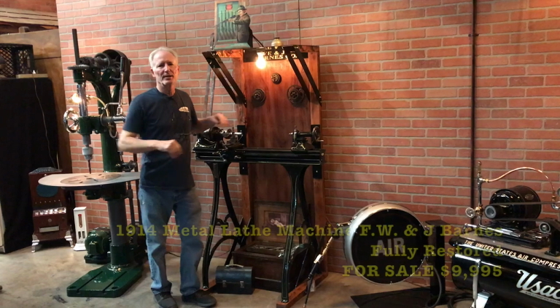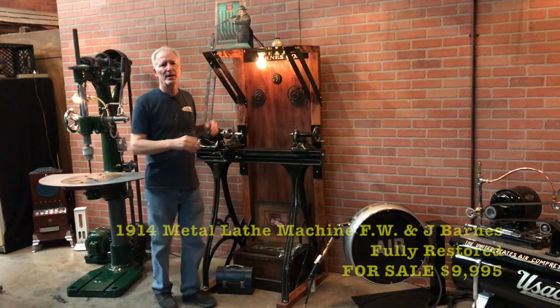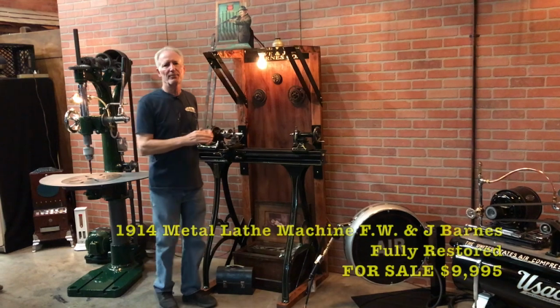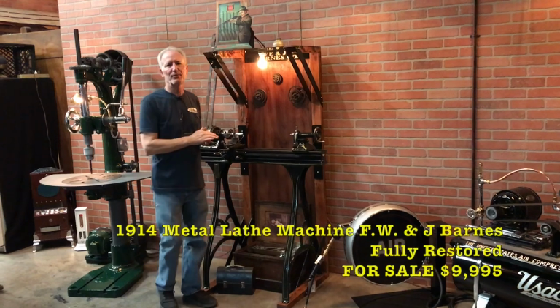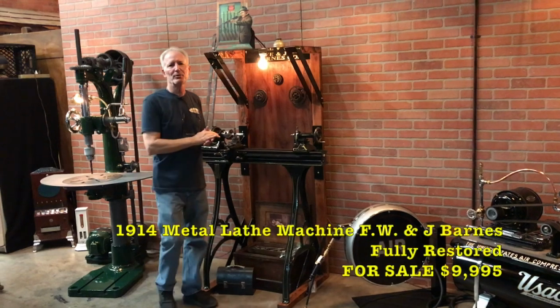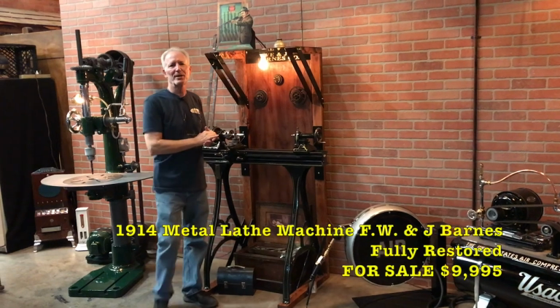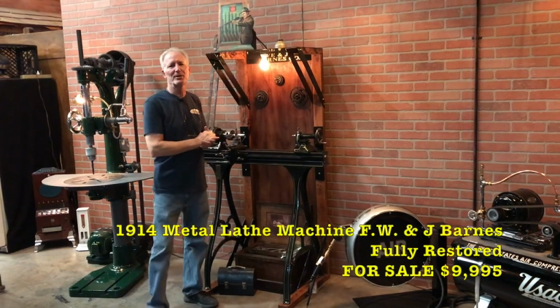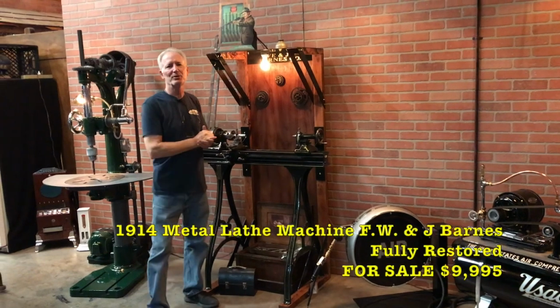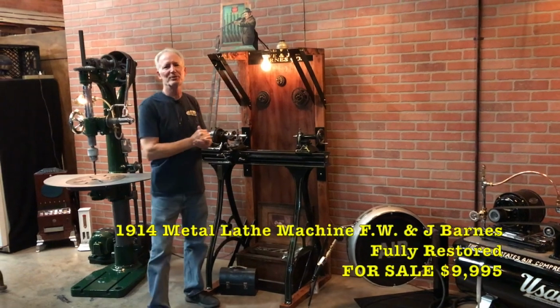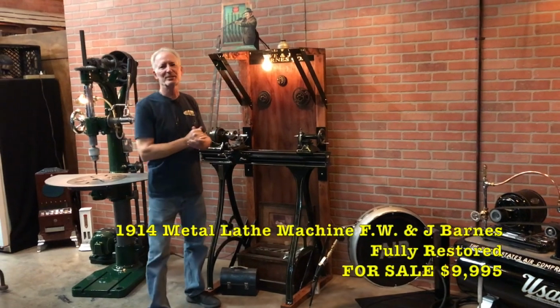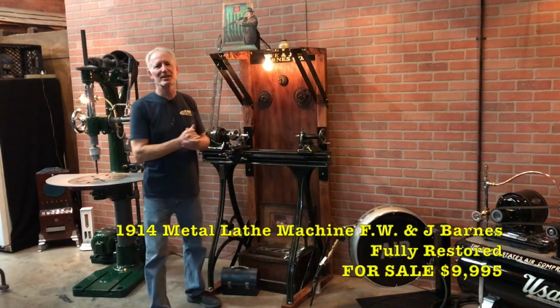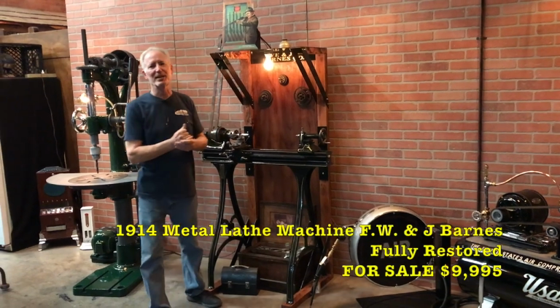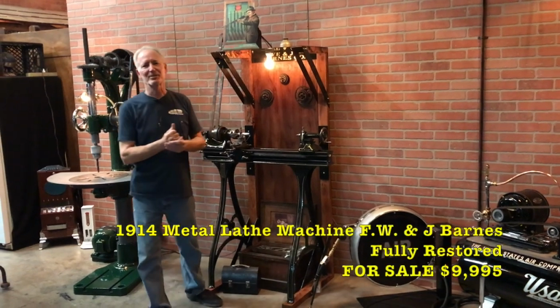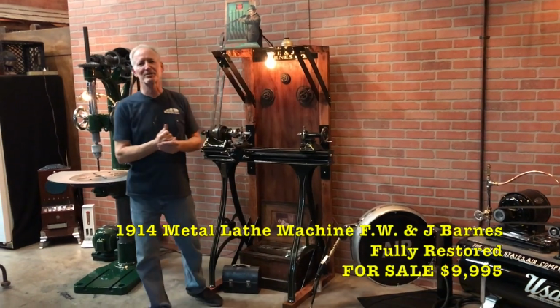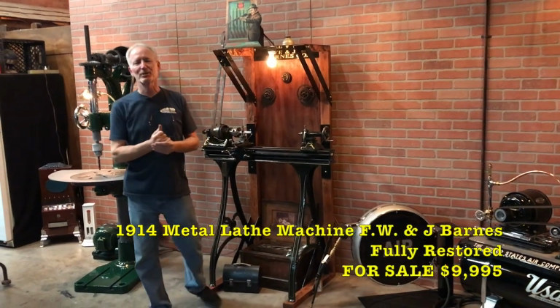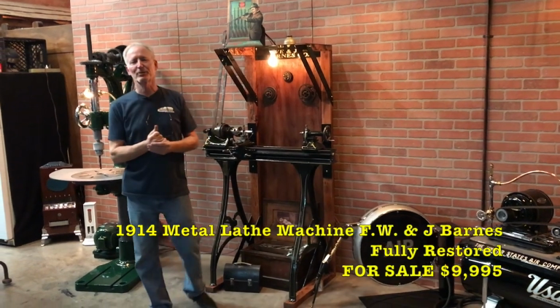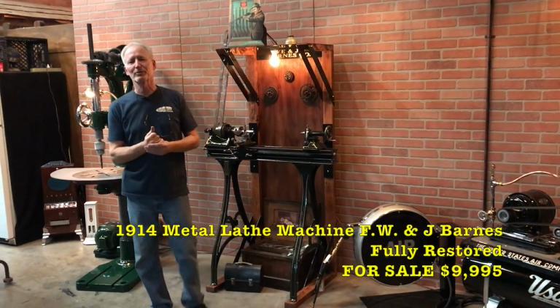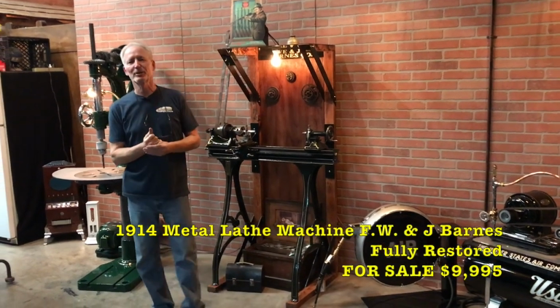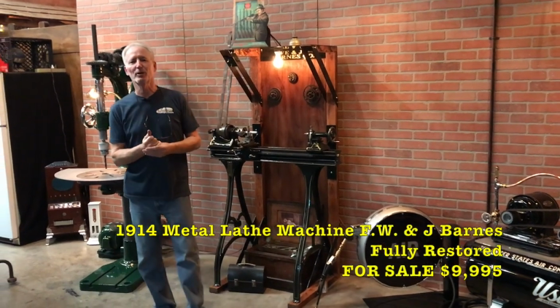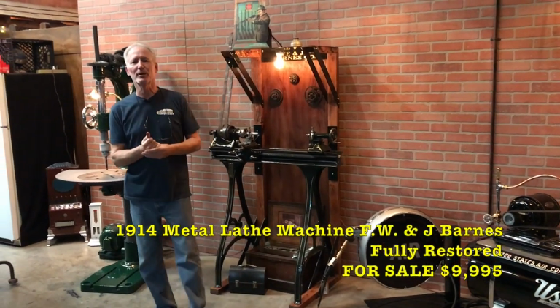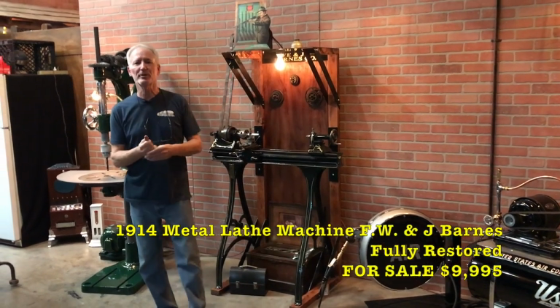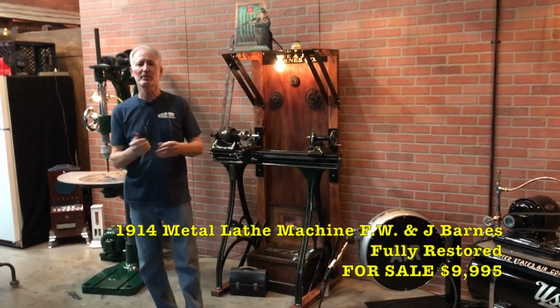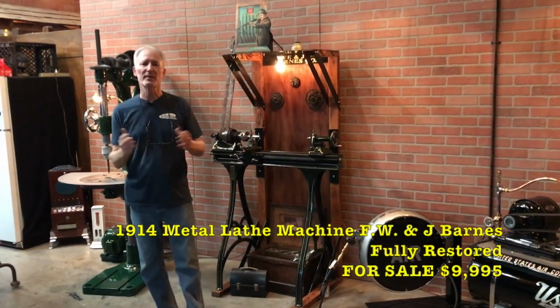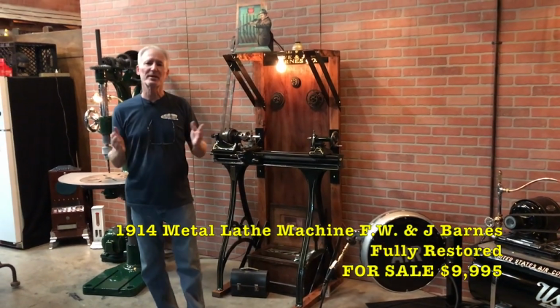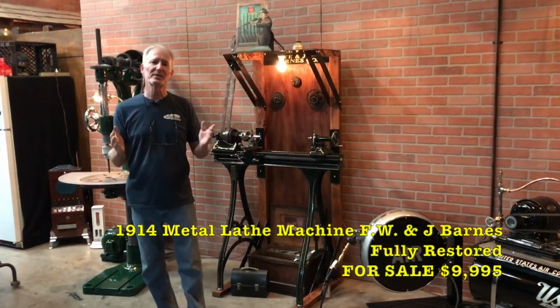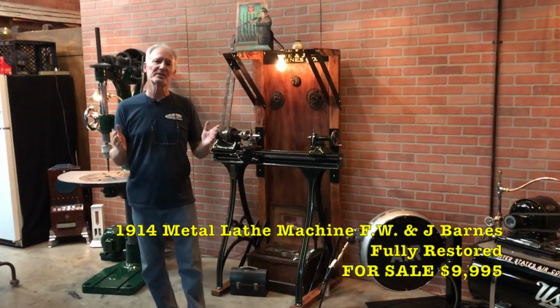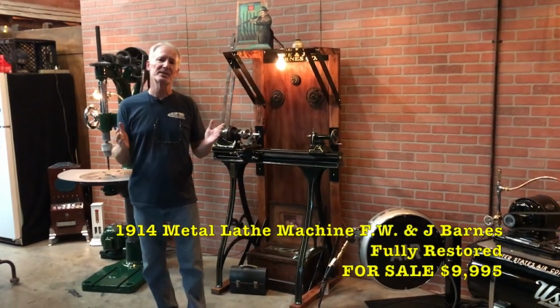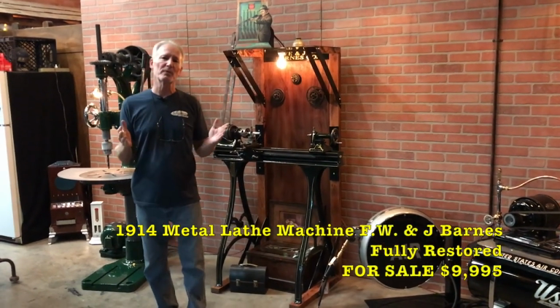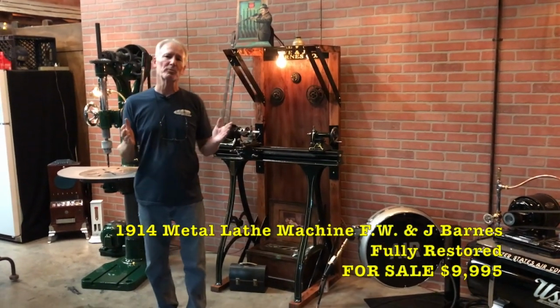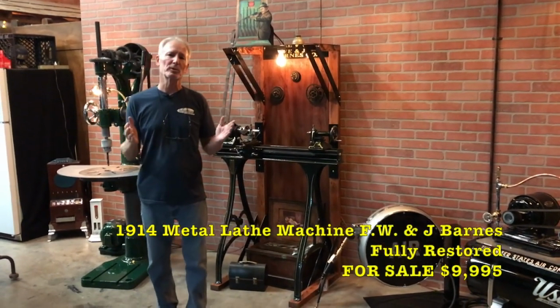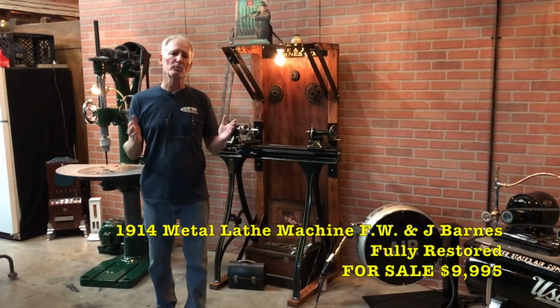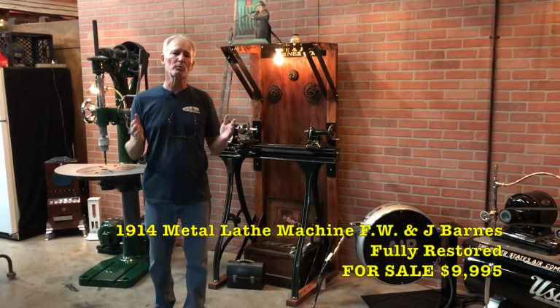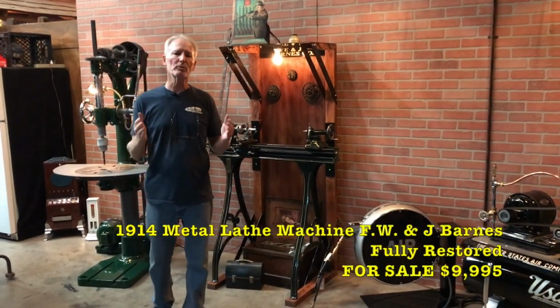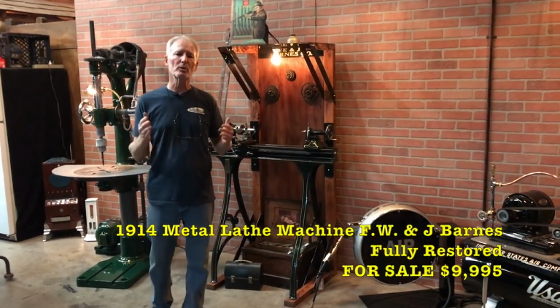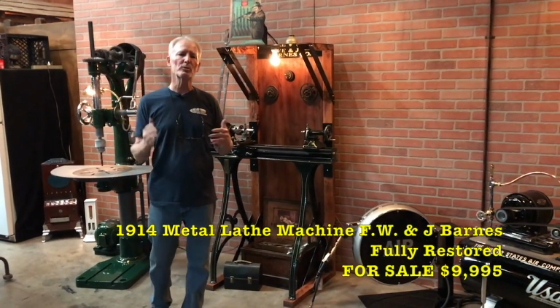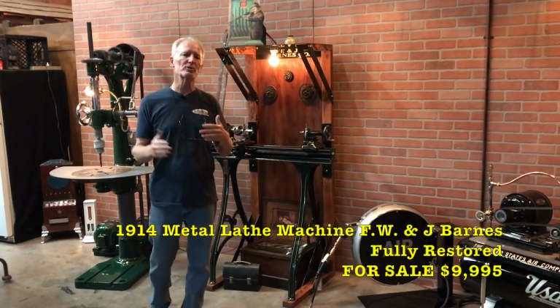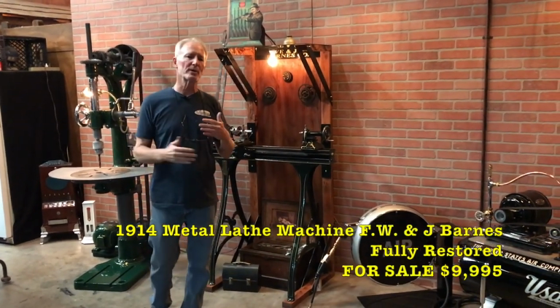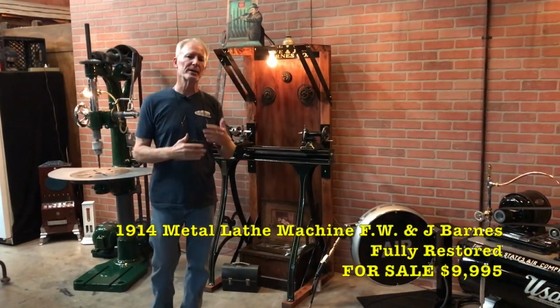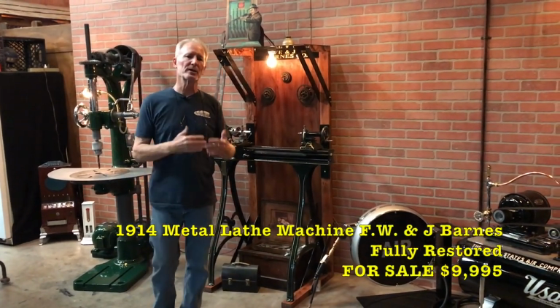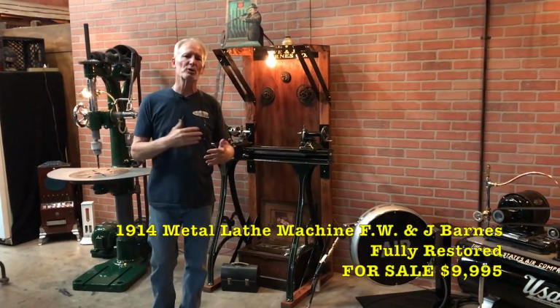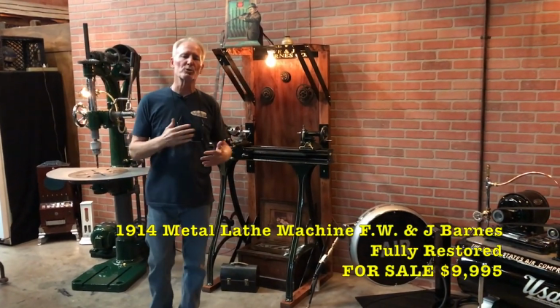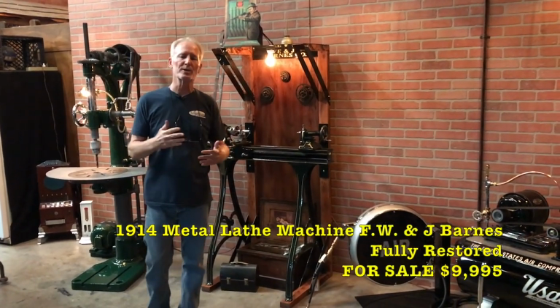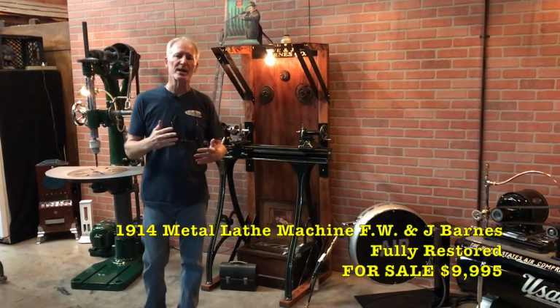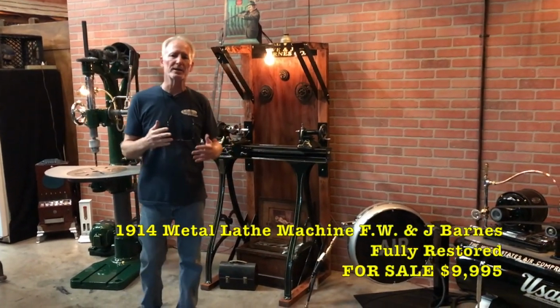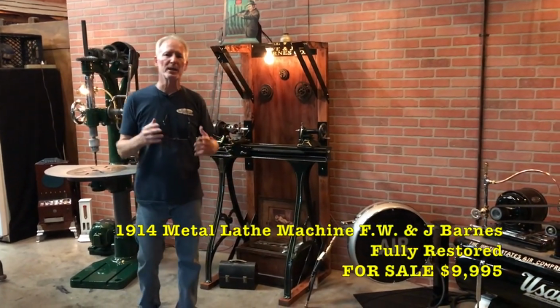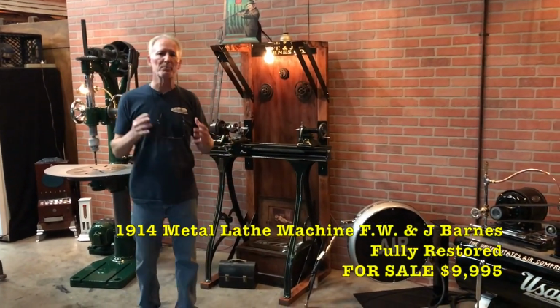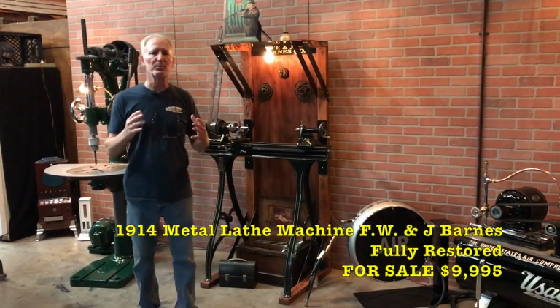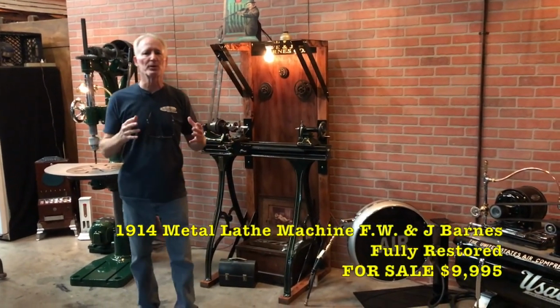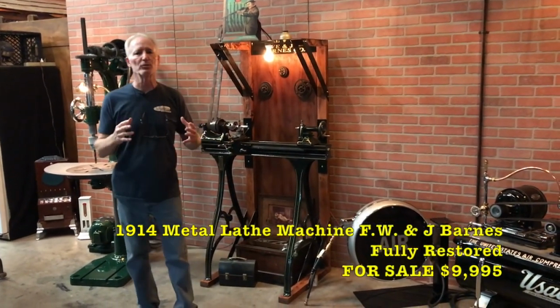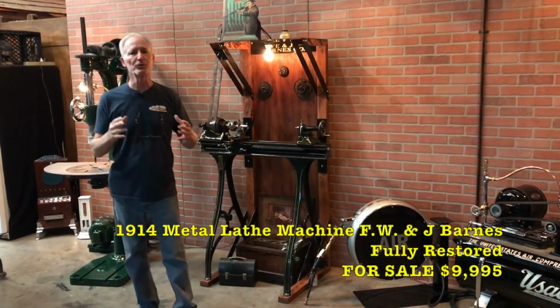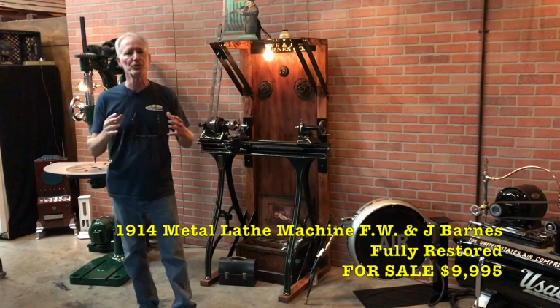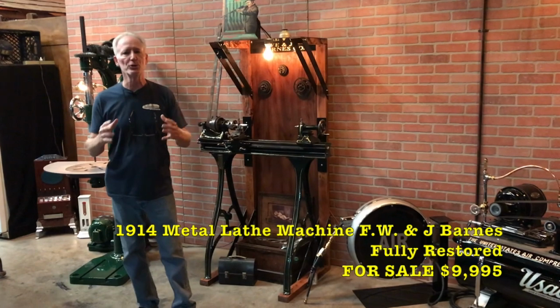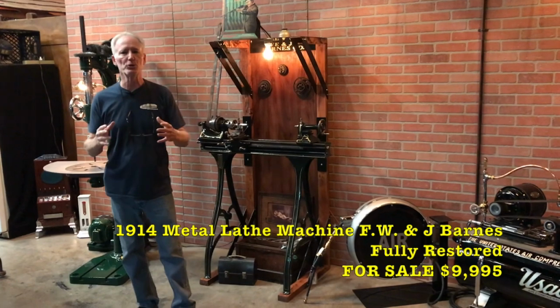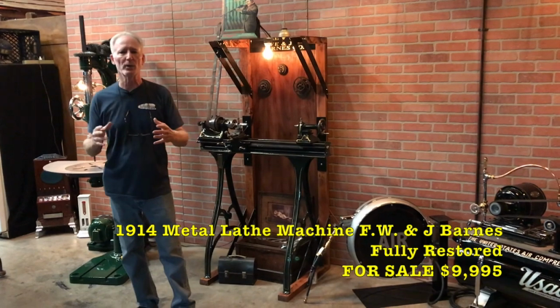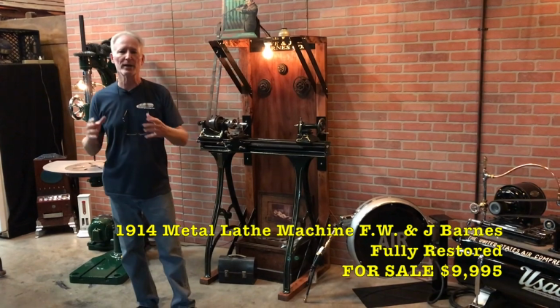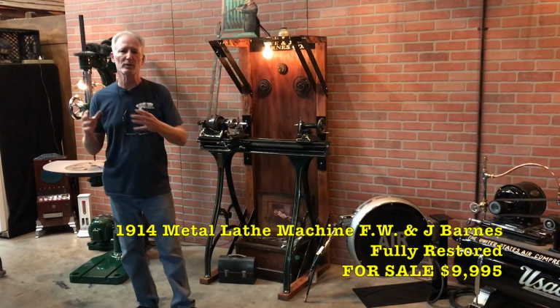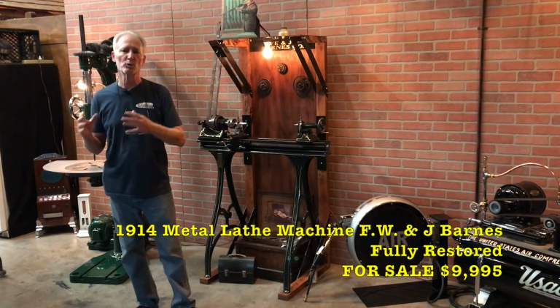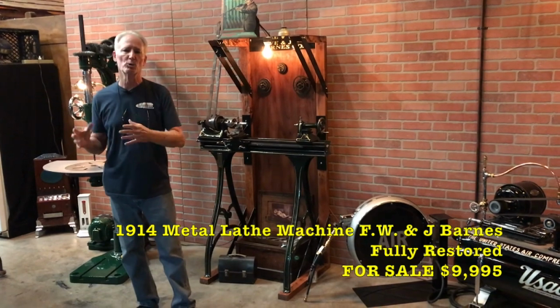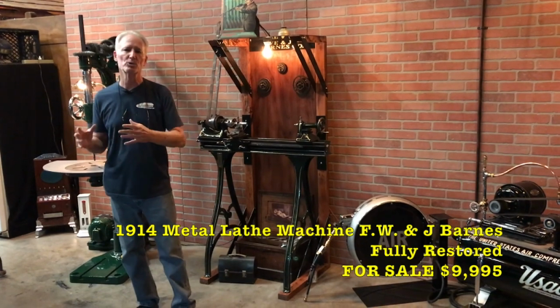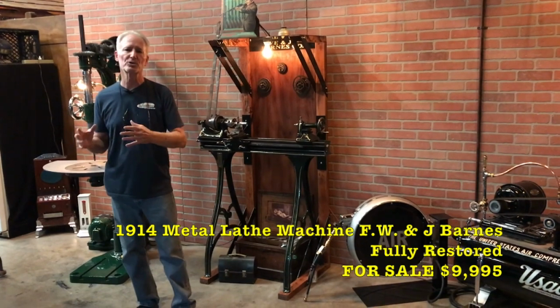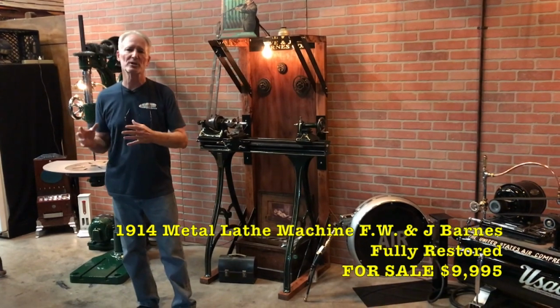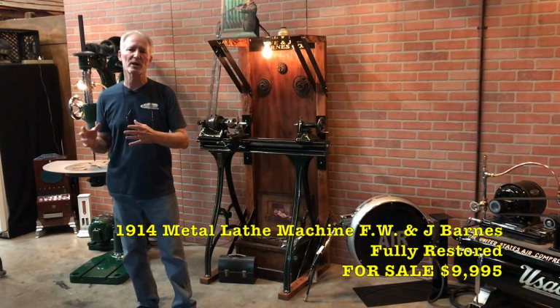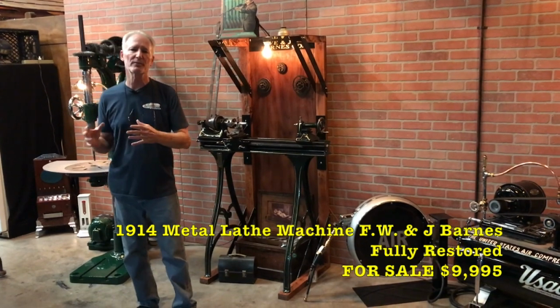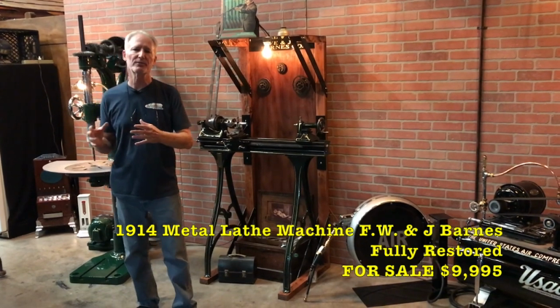Hey folks, how you doing today? Here at the Manteques Network we're always trying to create and build new and cool stuff.